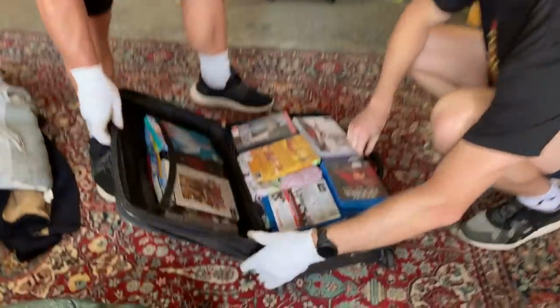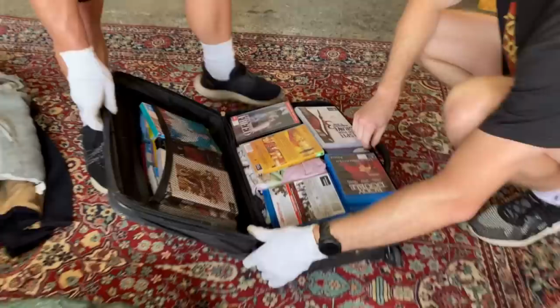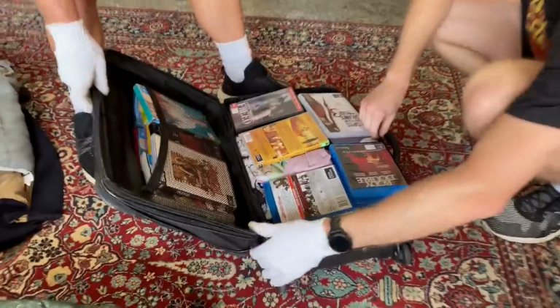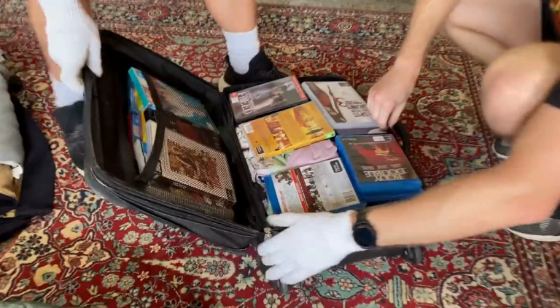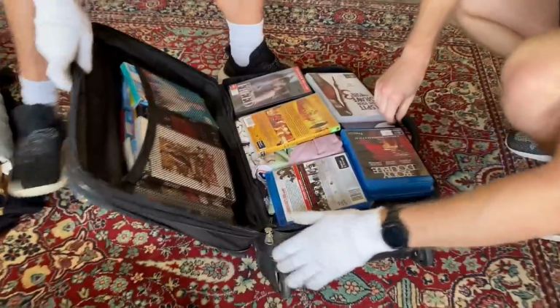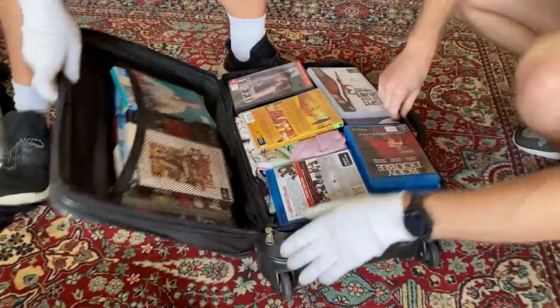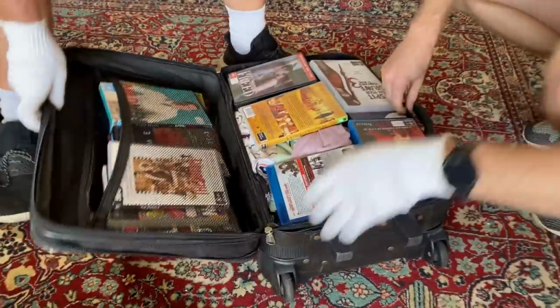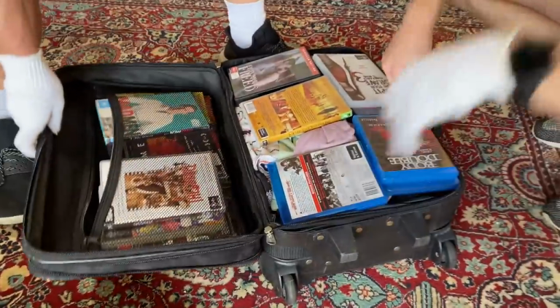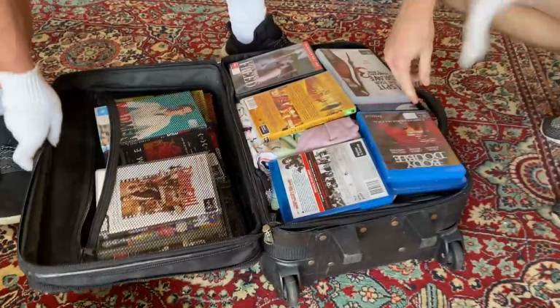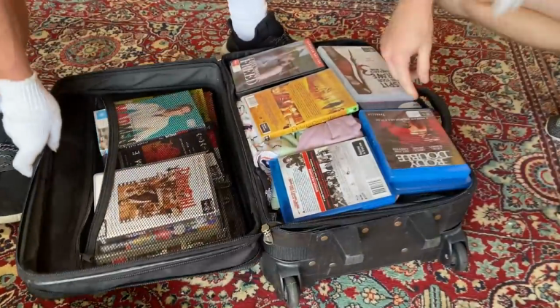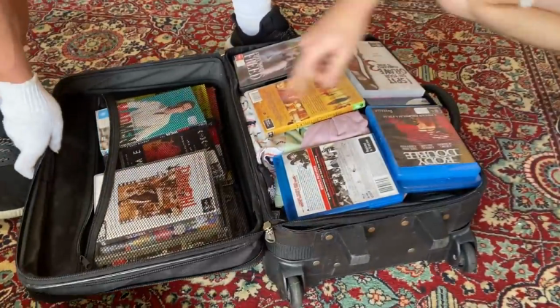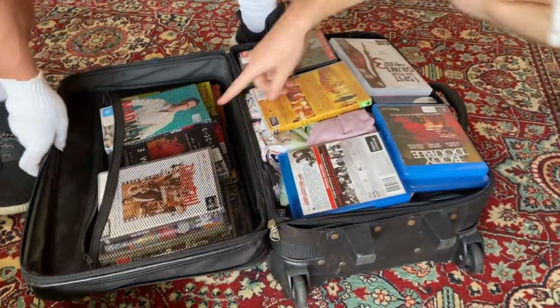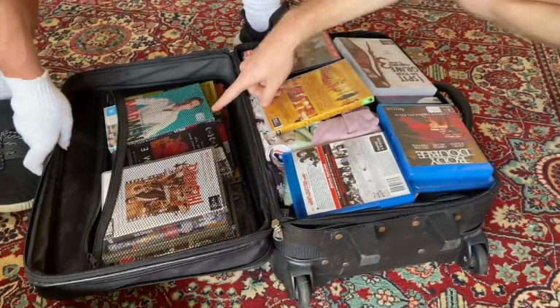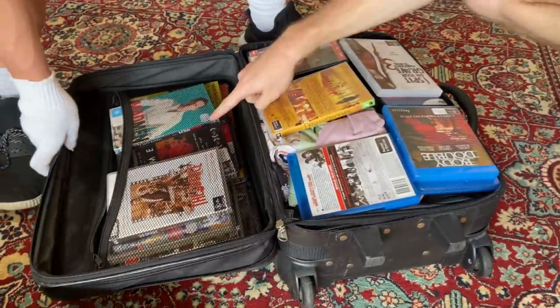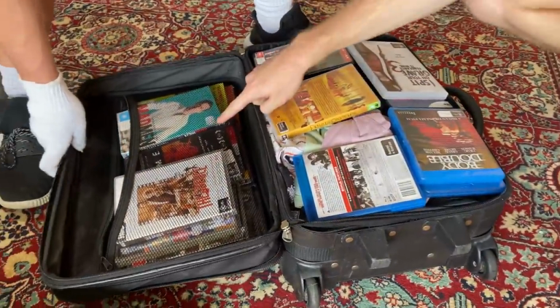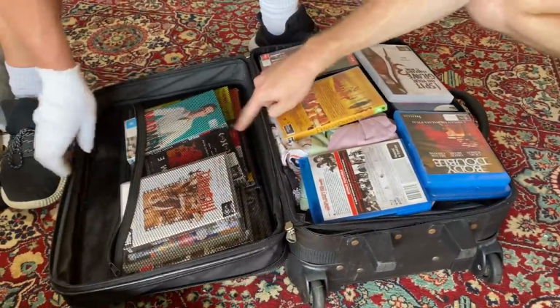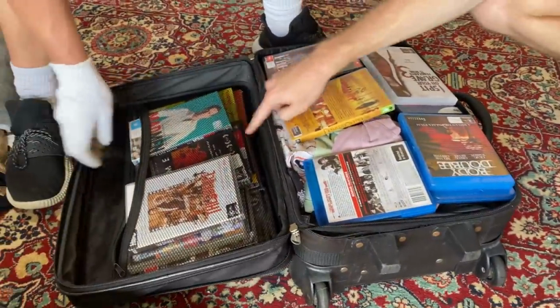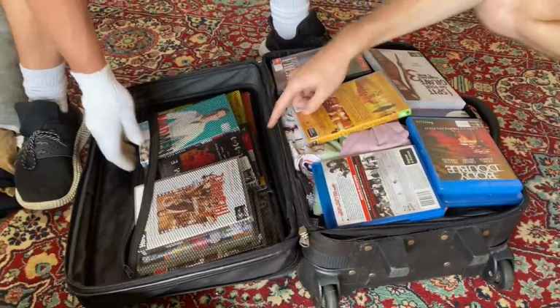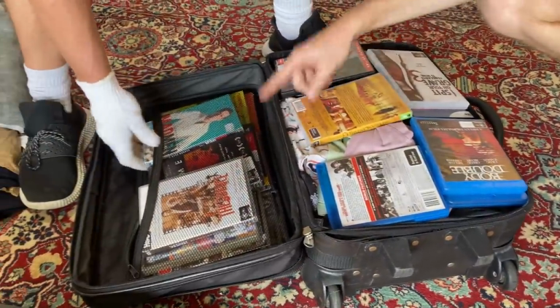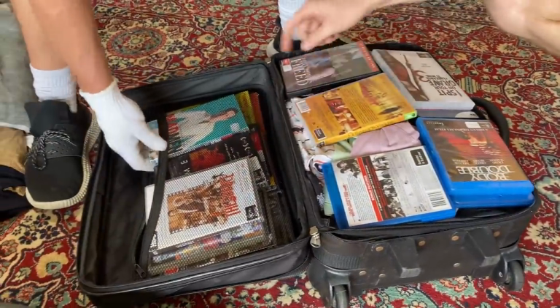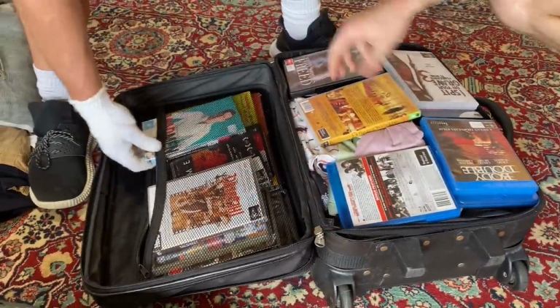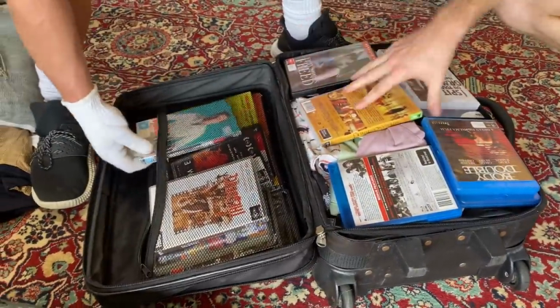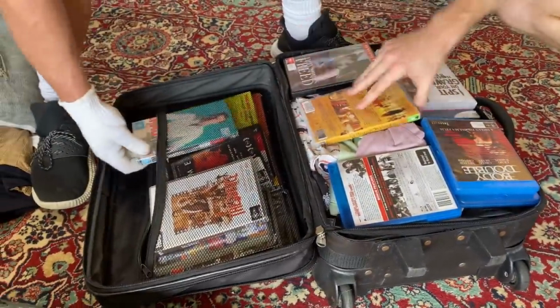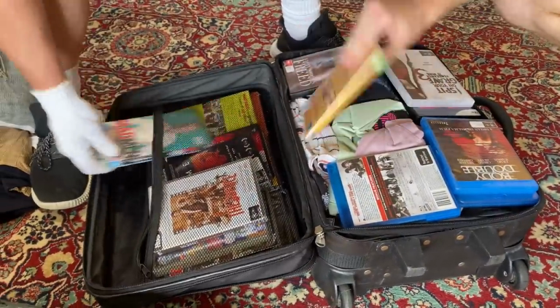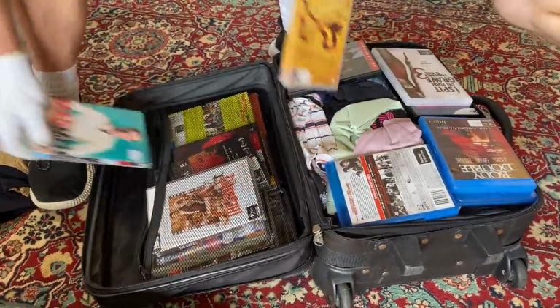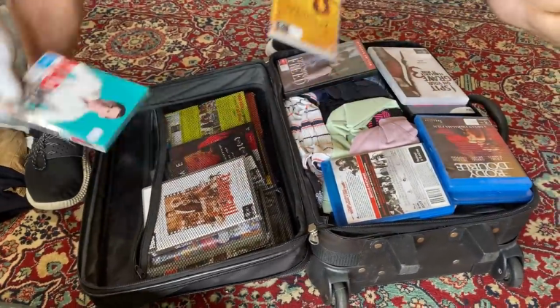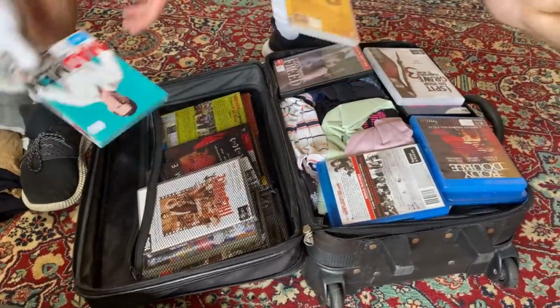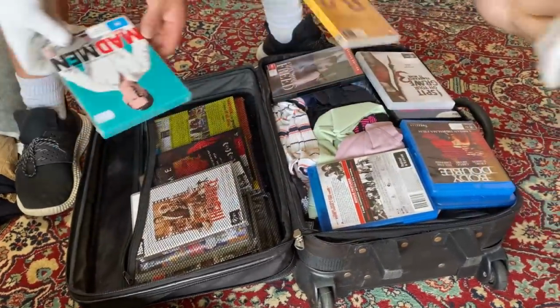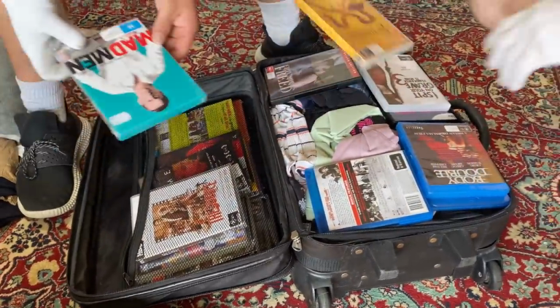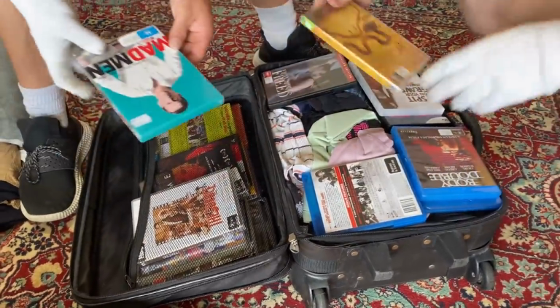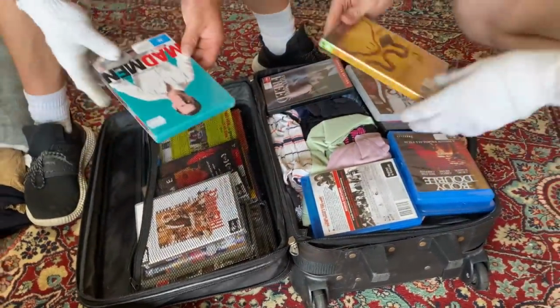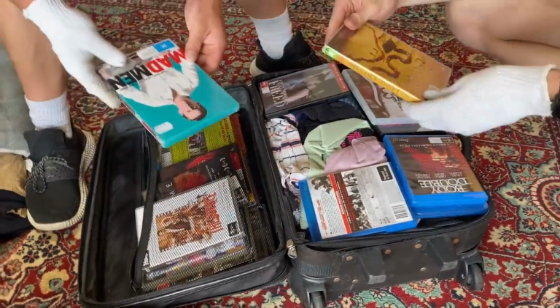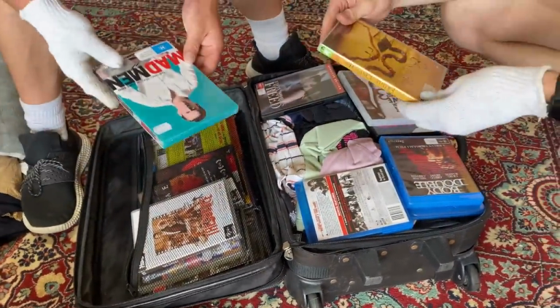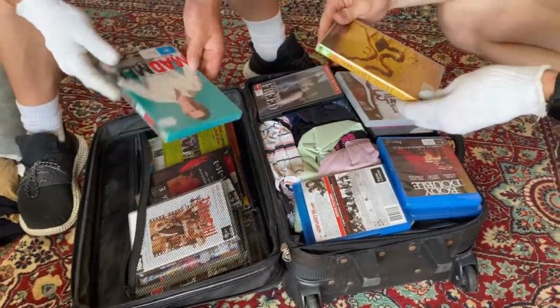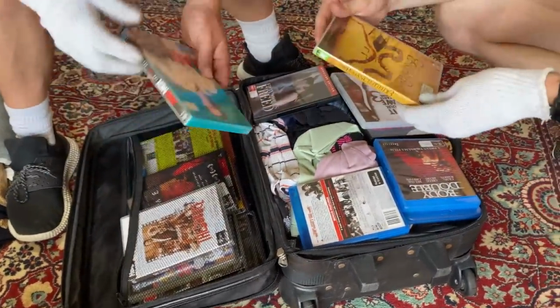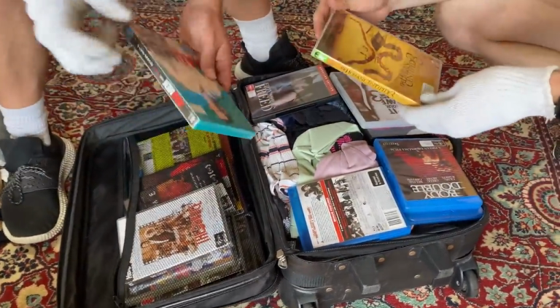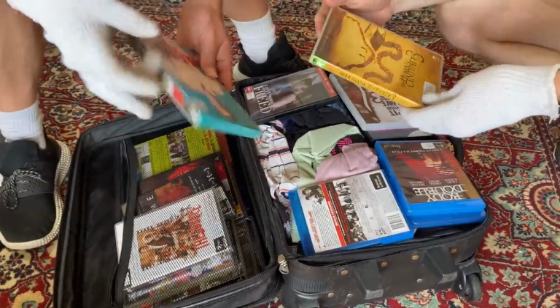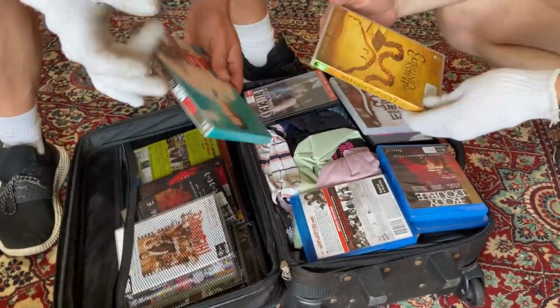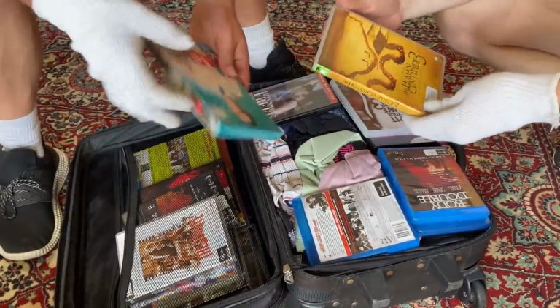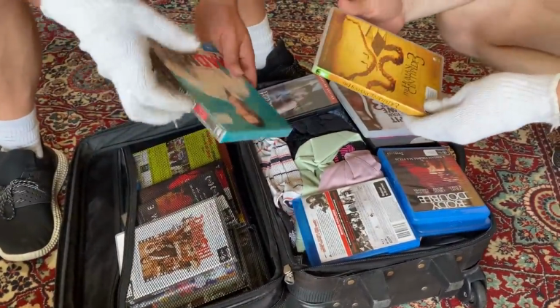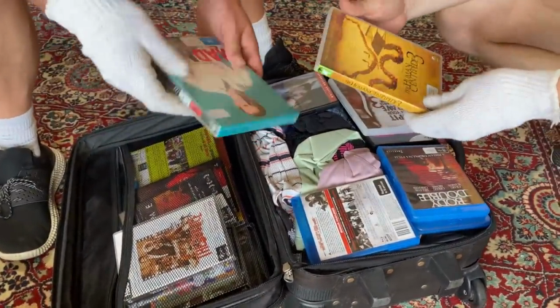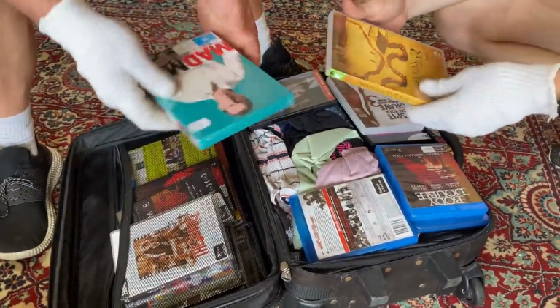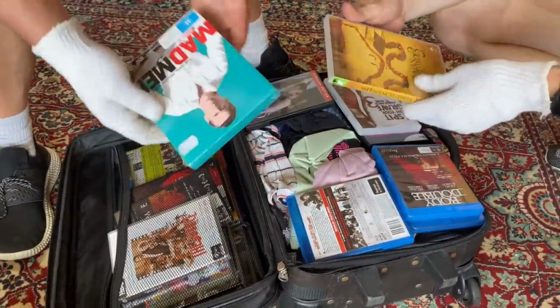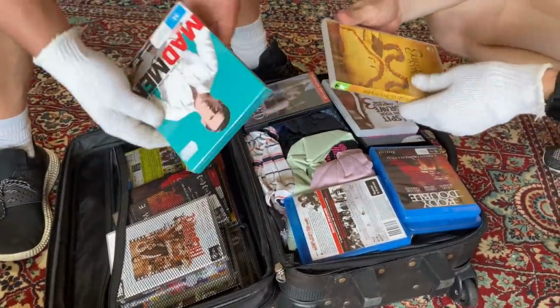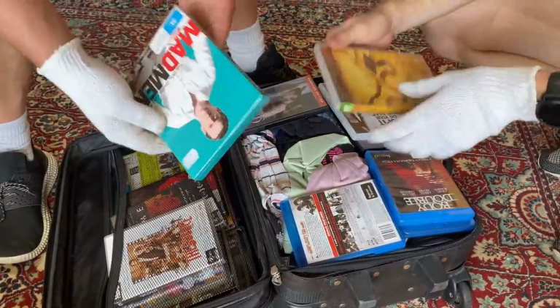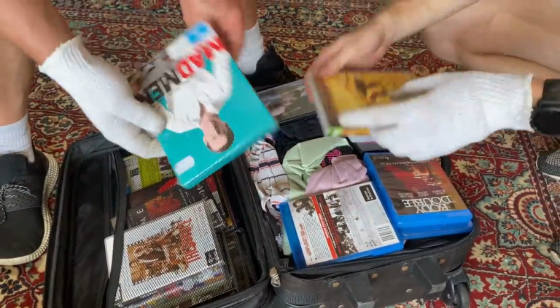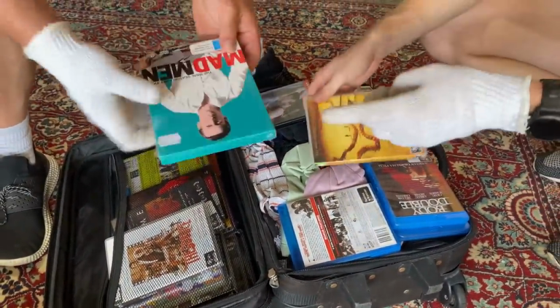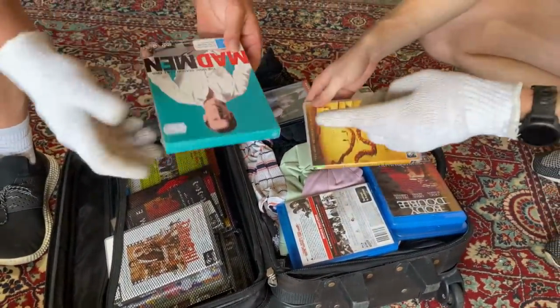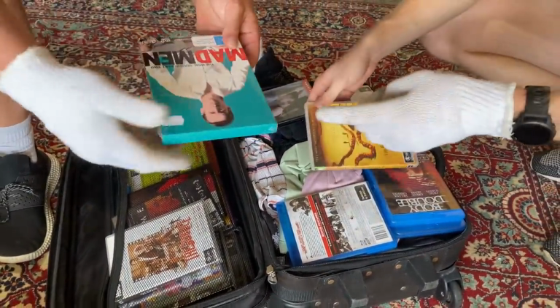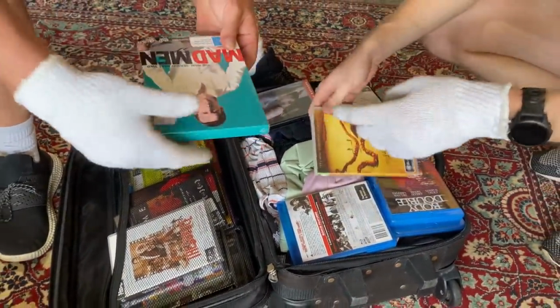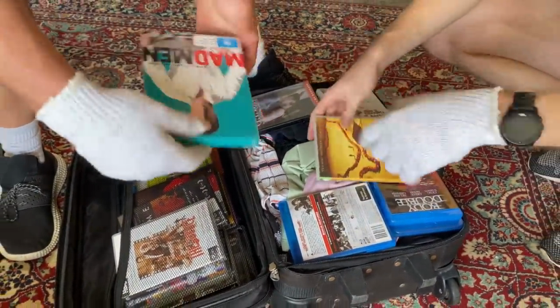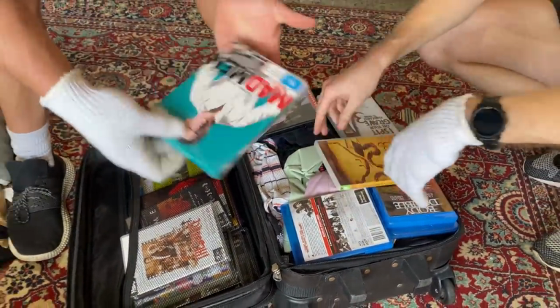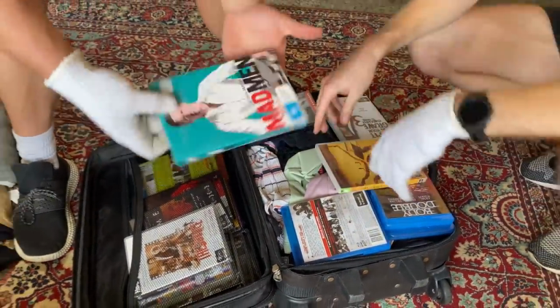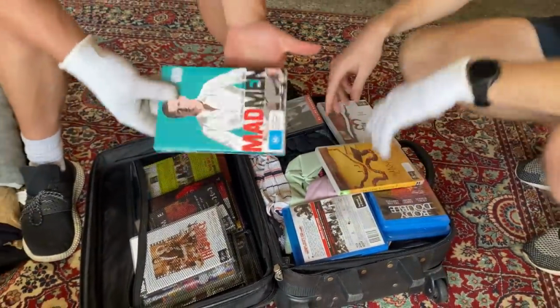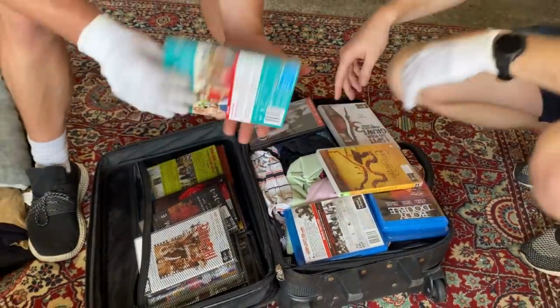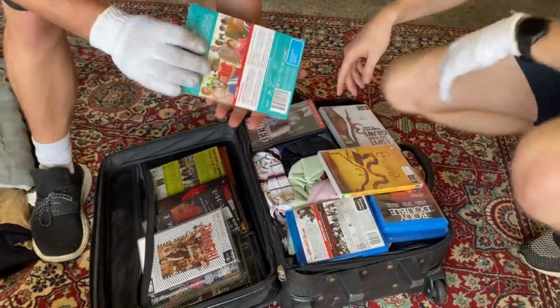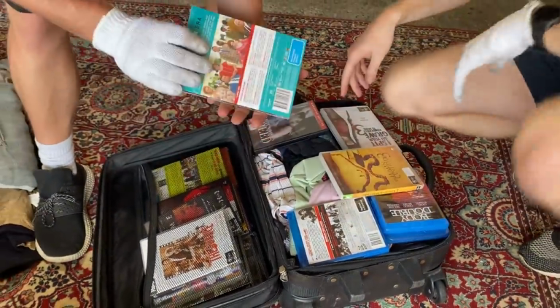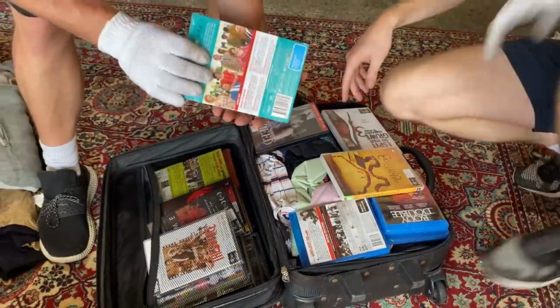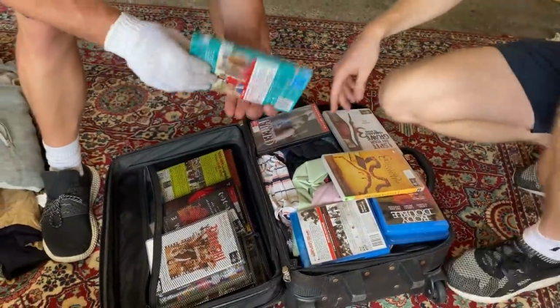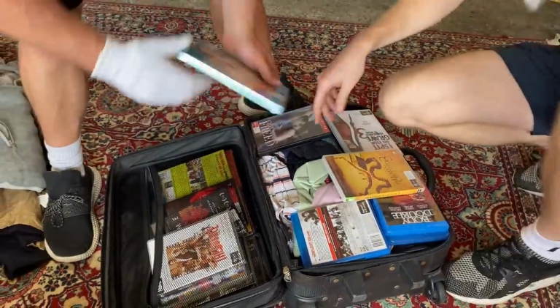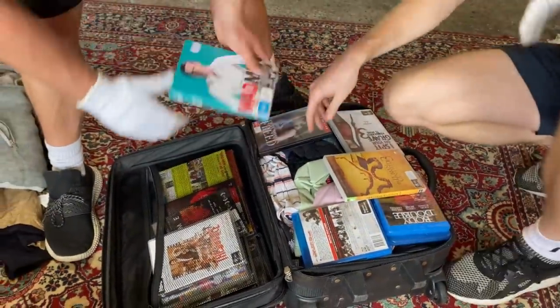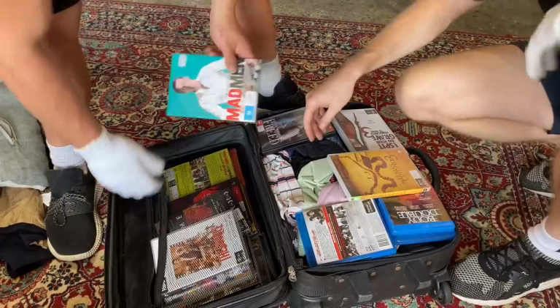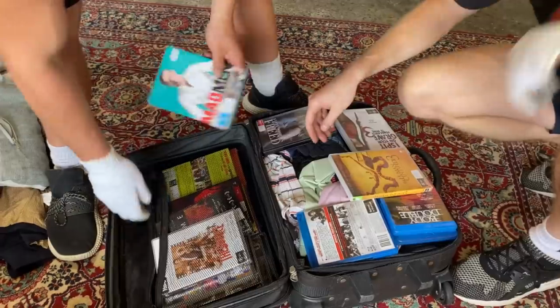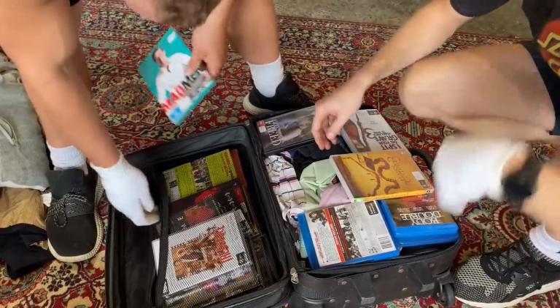Some DVDs — TV series. Madman. It's sealed as well. Anything sealed is going to be a big win.